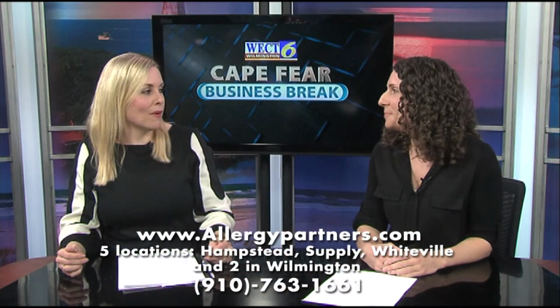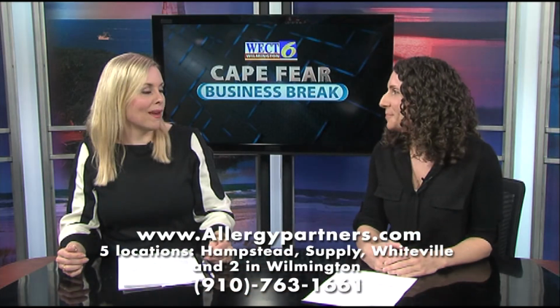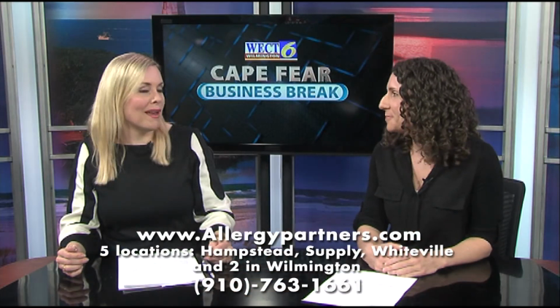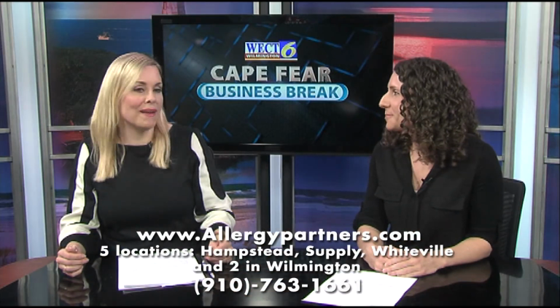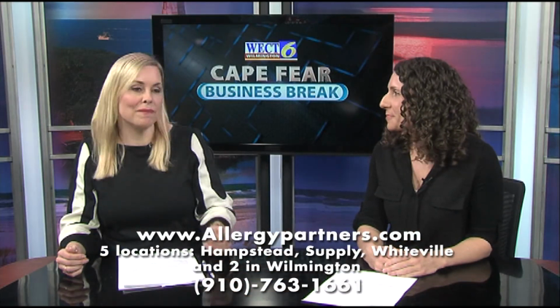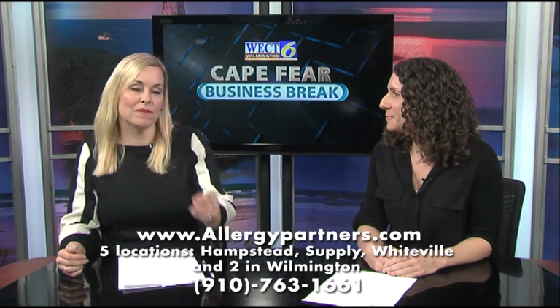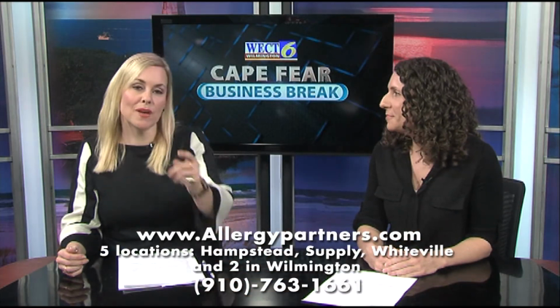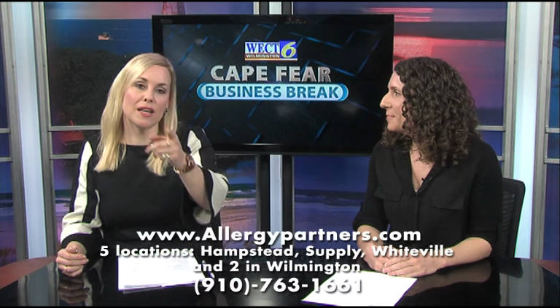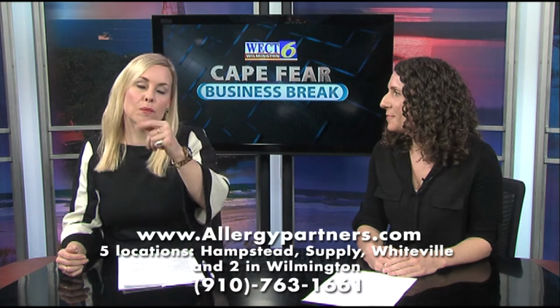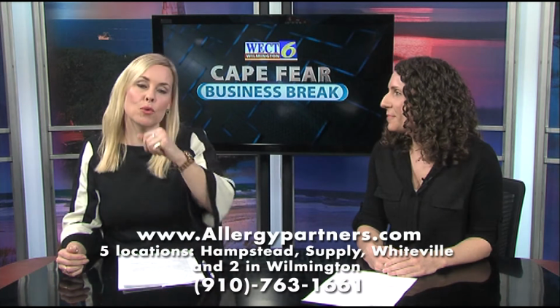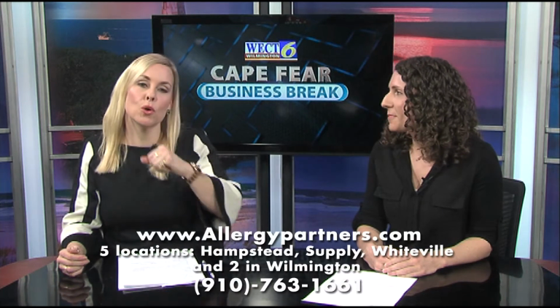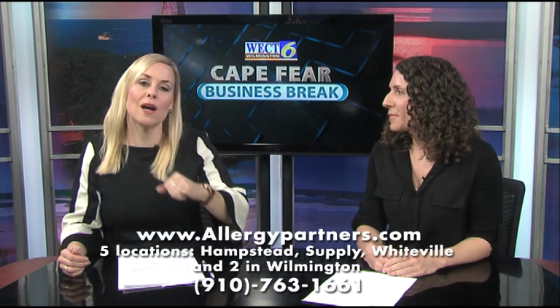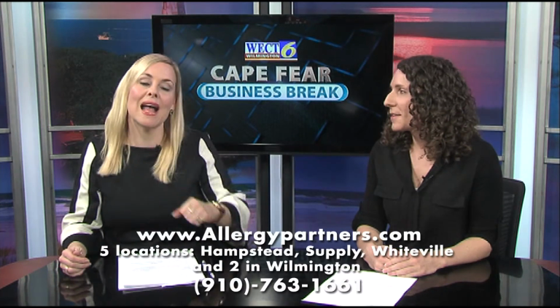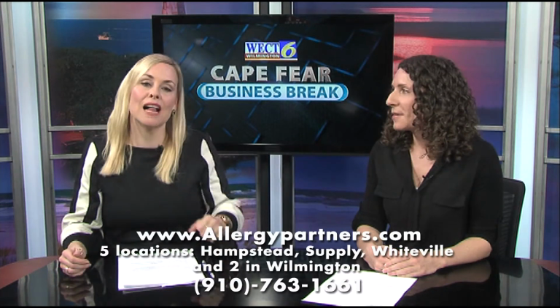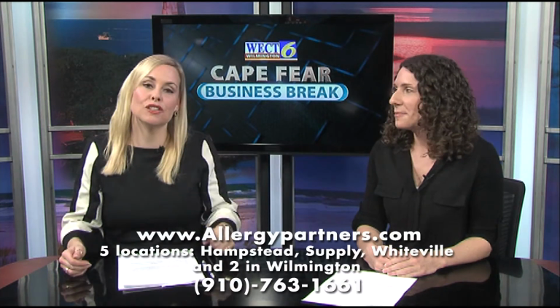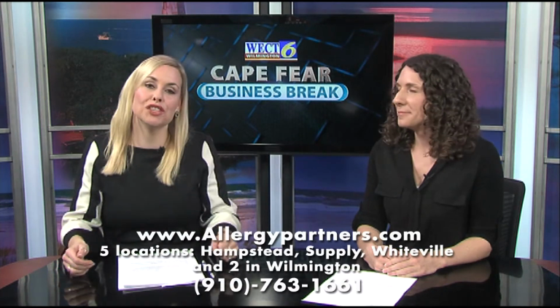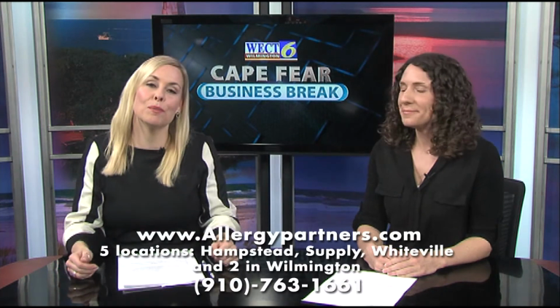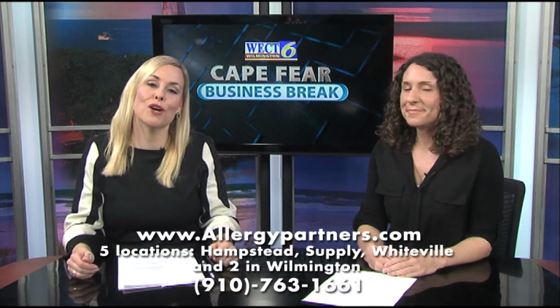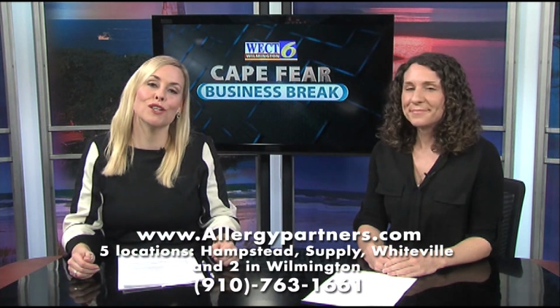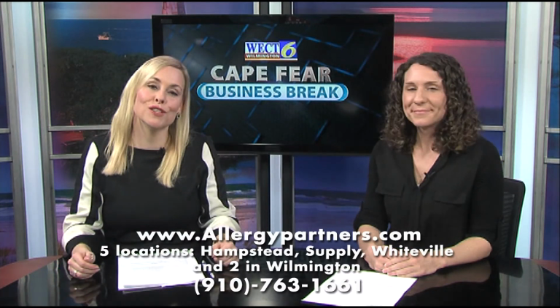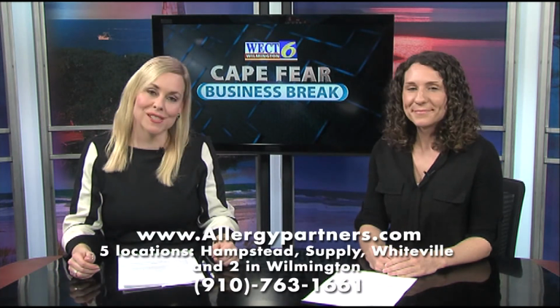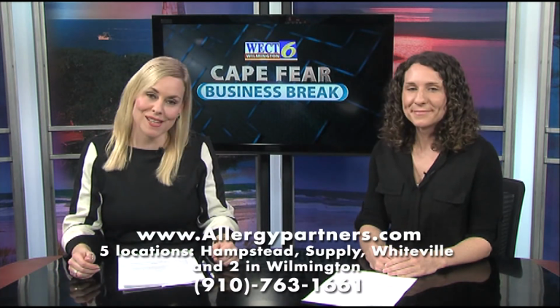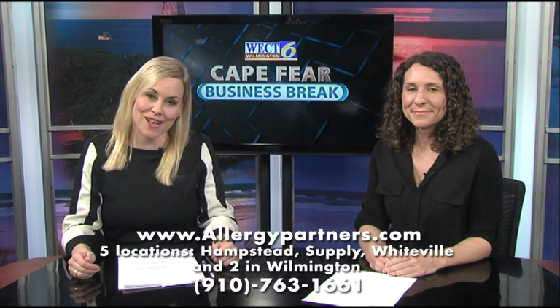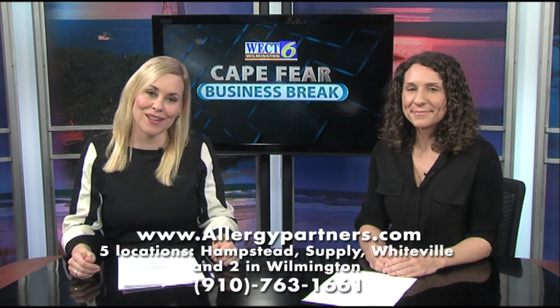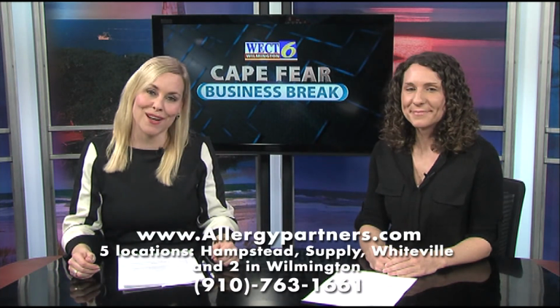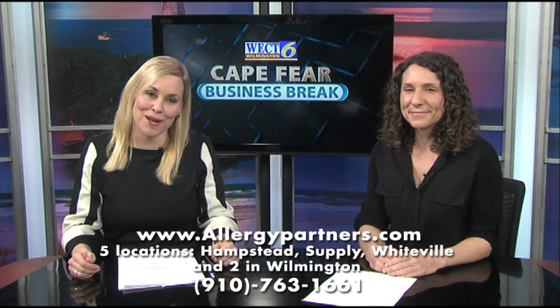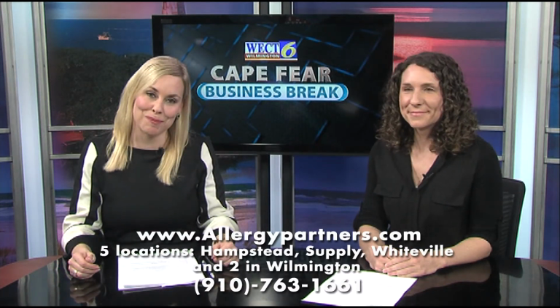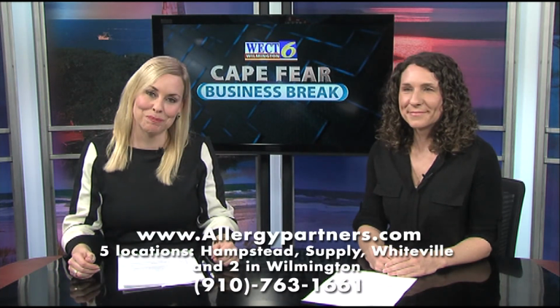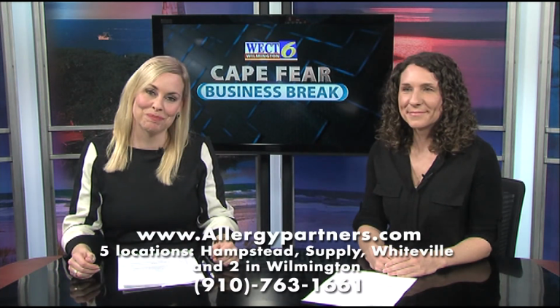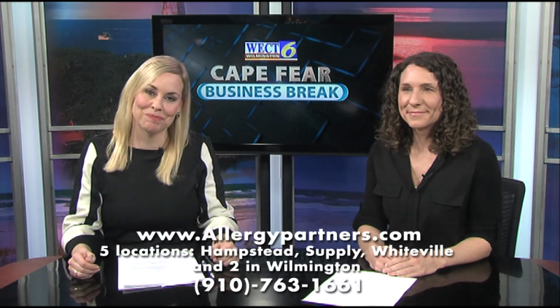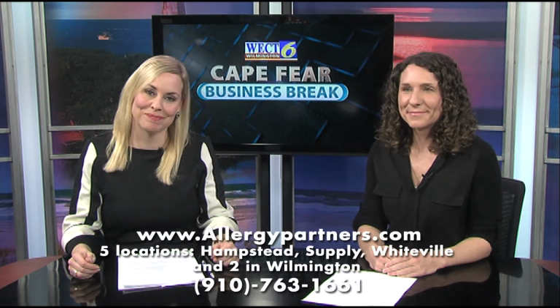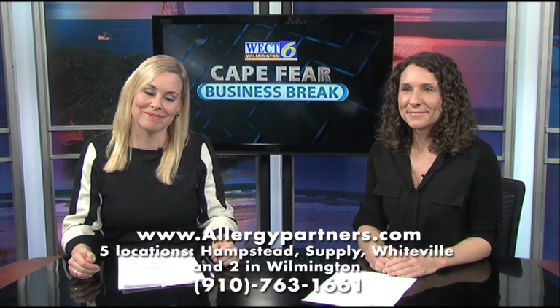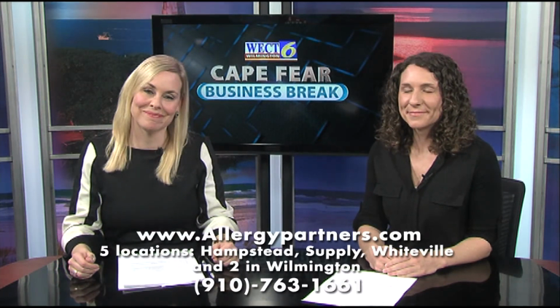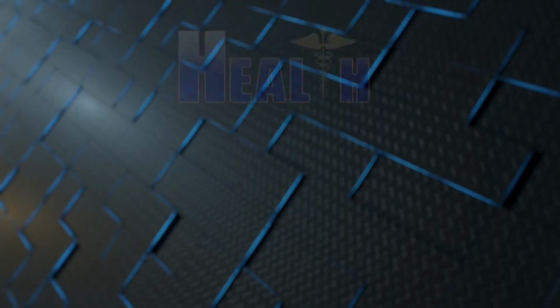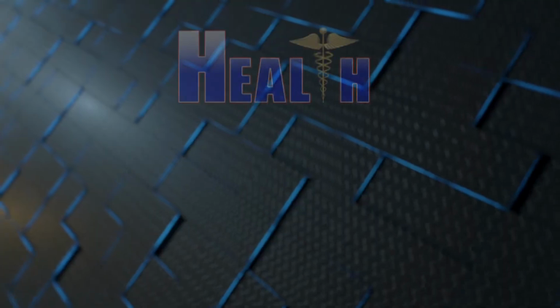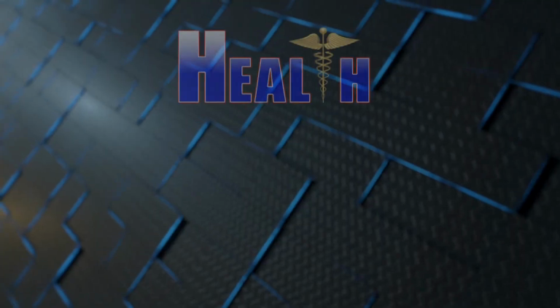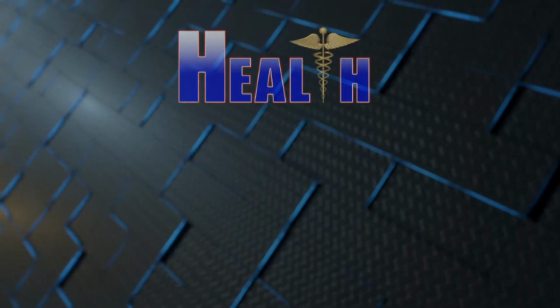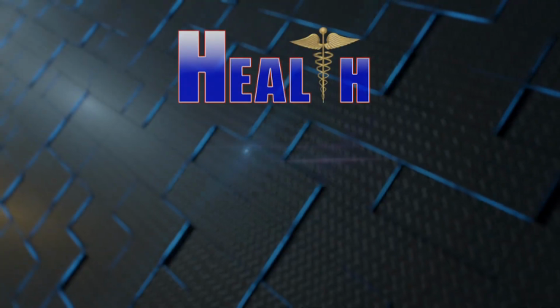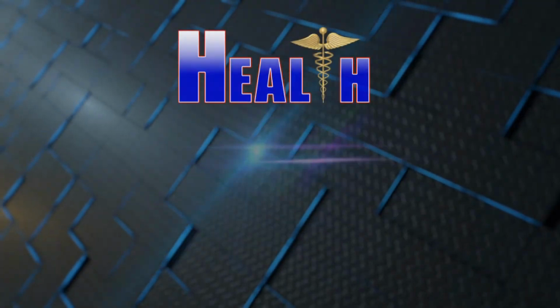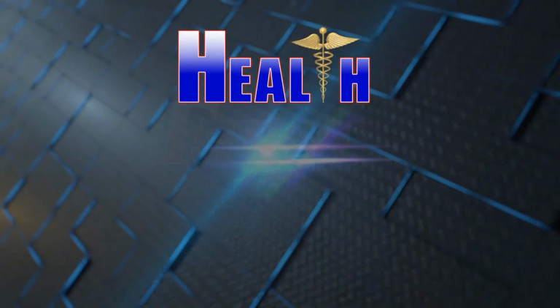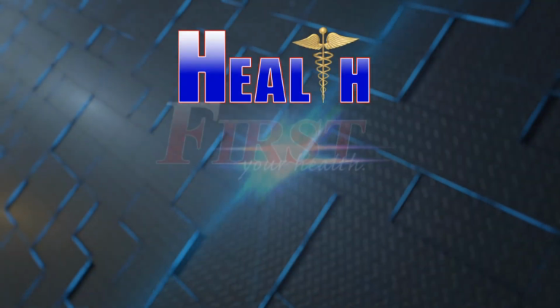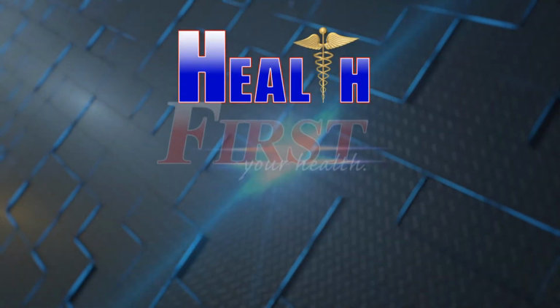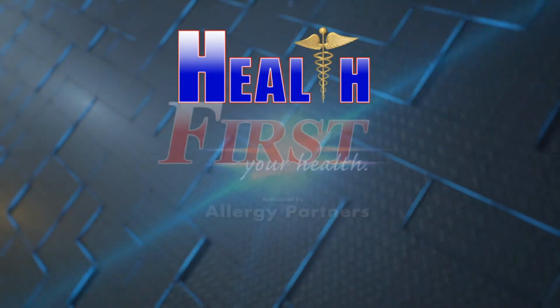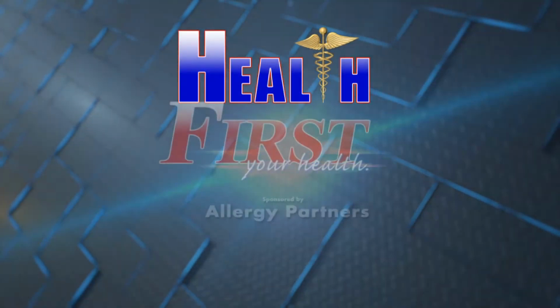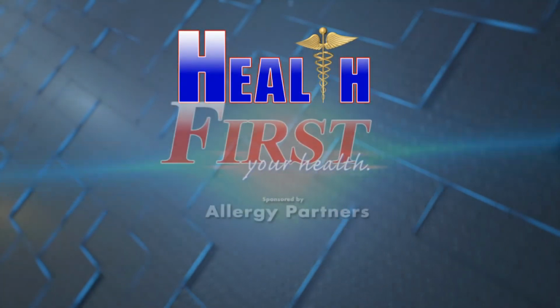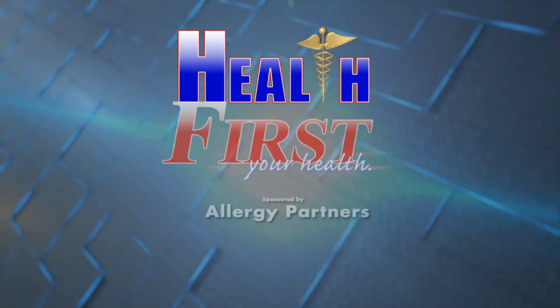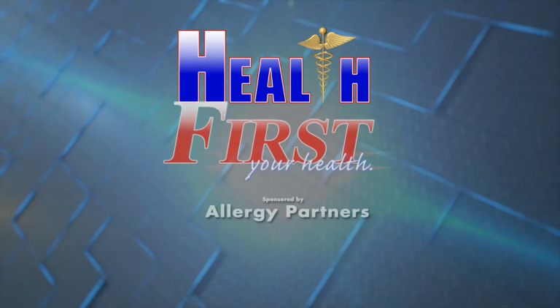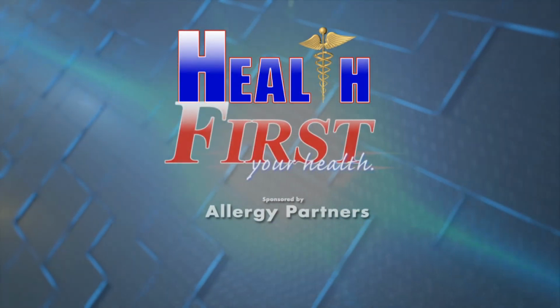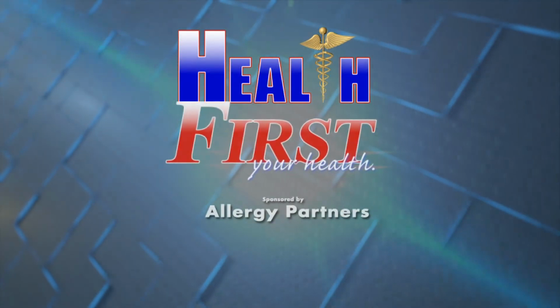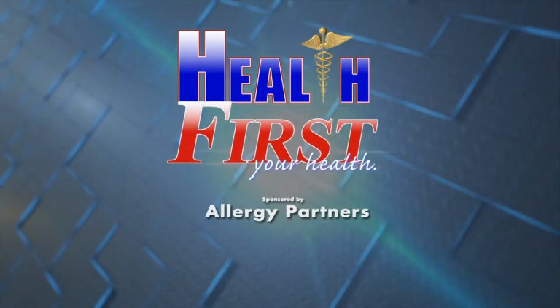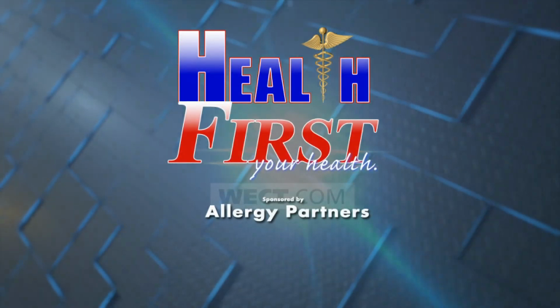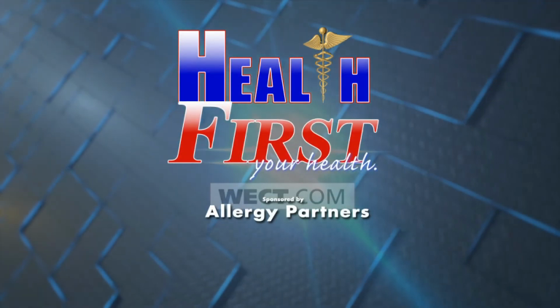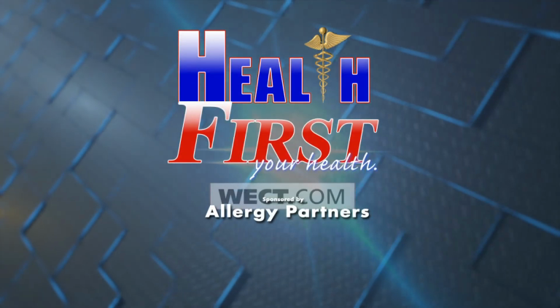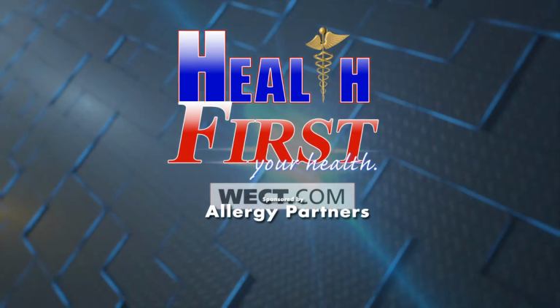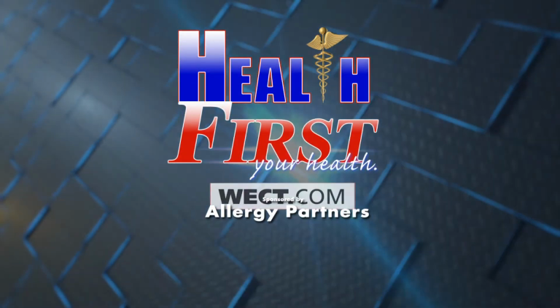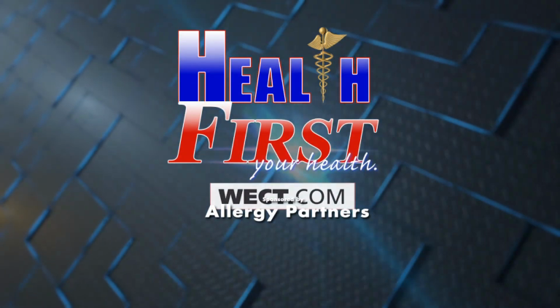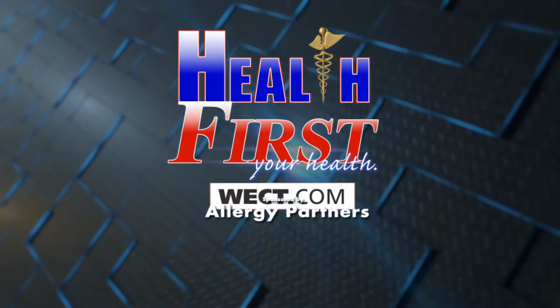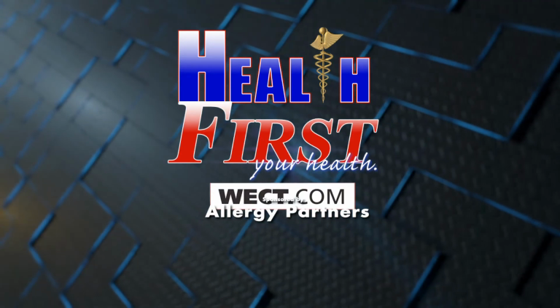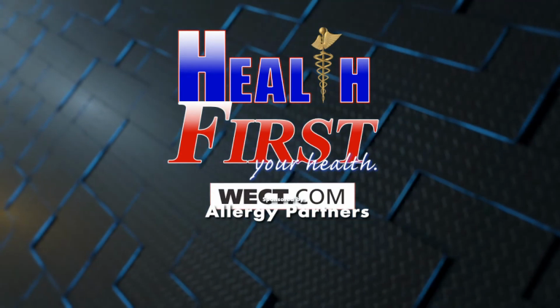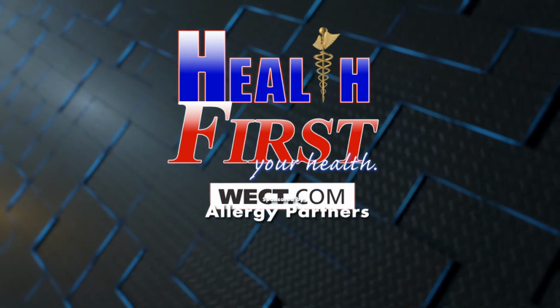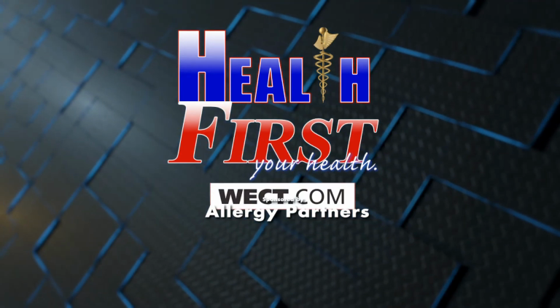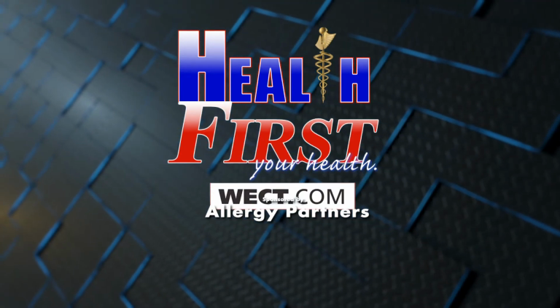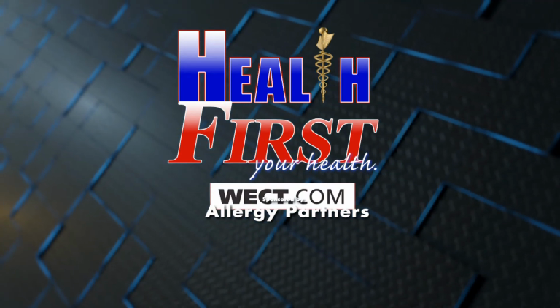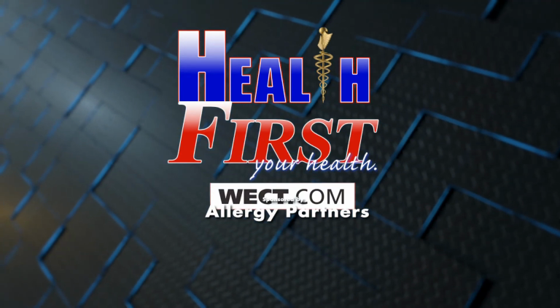Find out more at allergypartners.com. For more details, go to Health First on WECT.com.